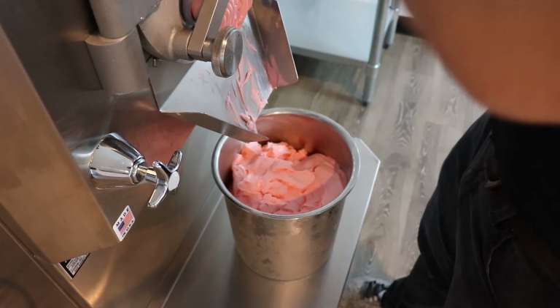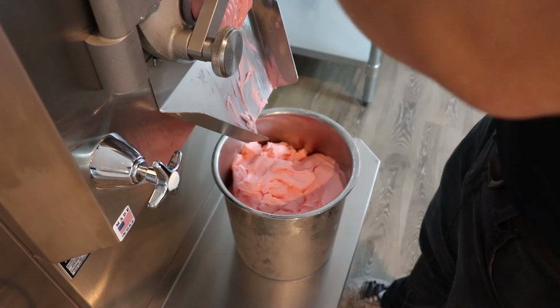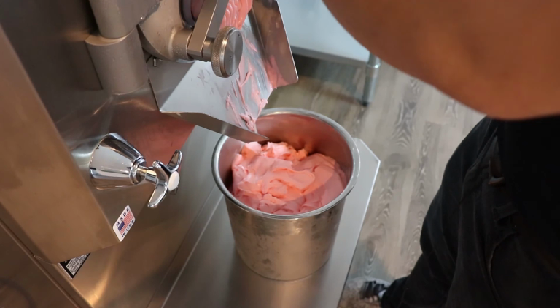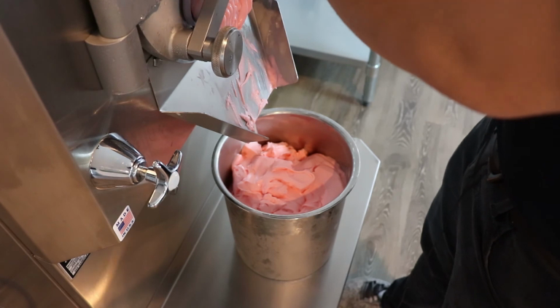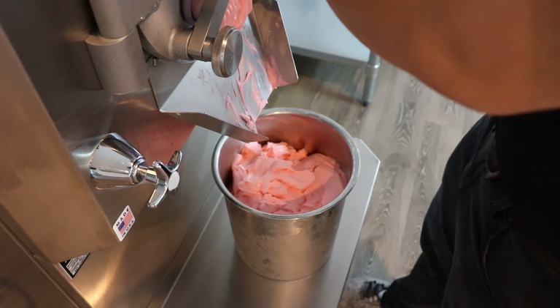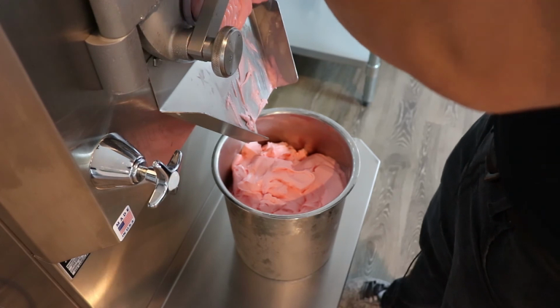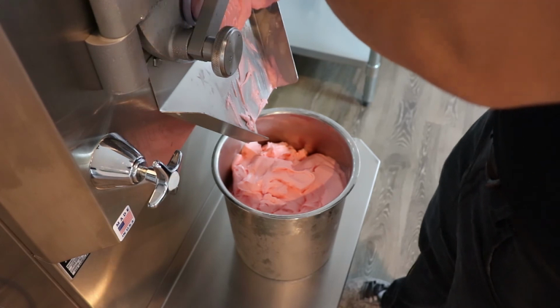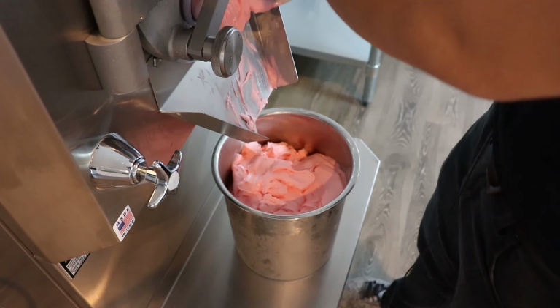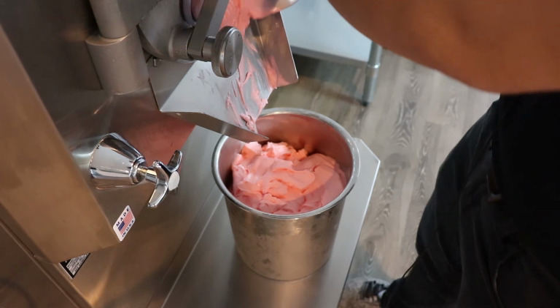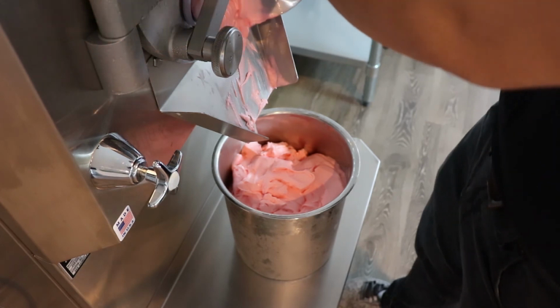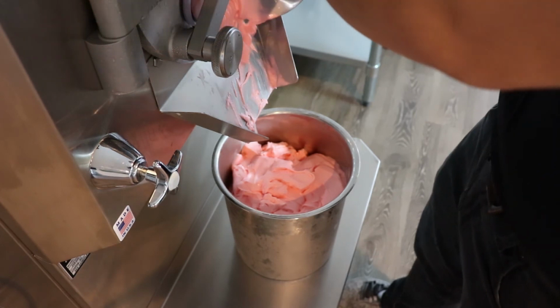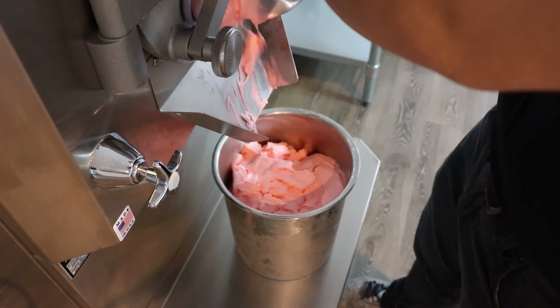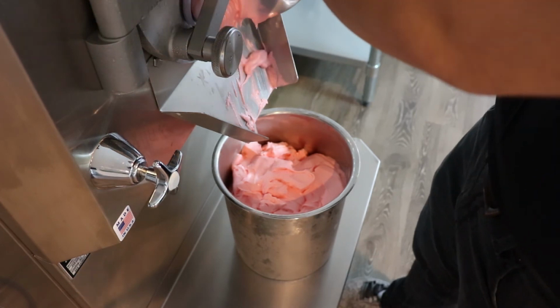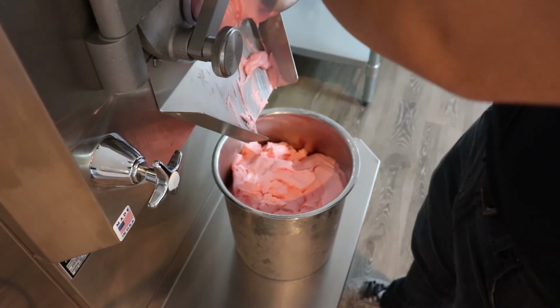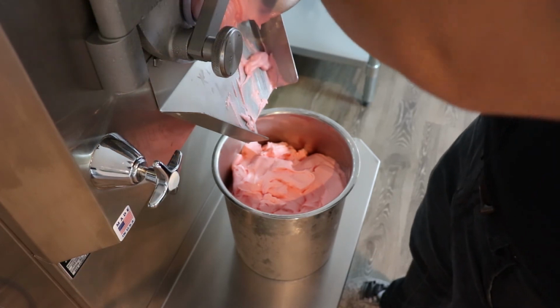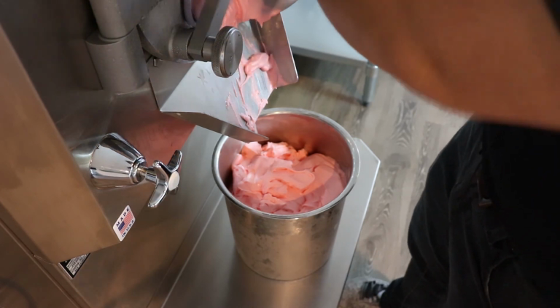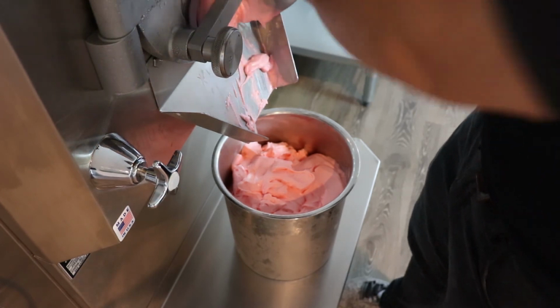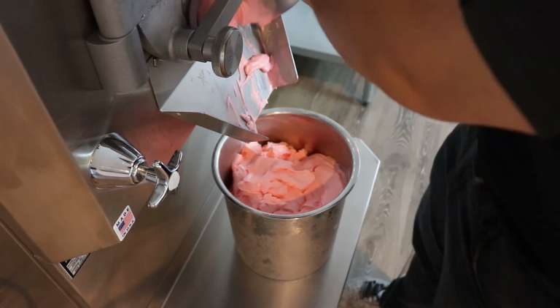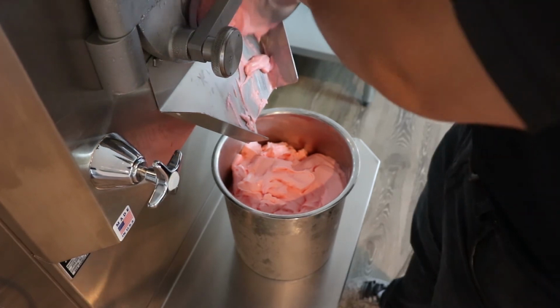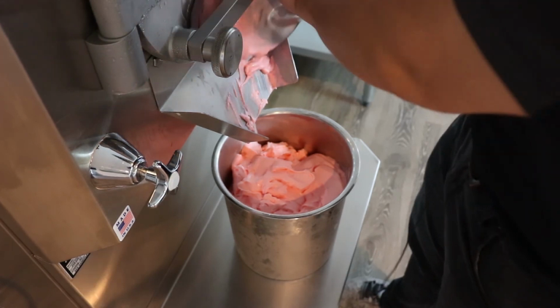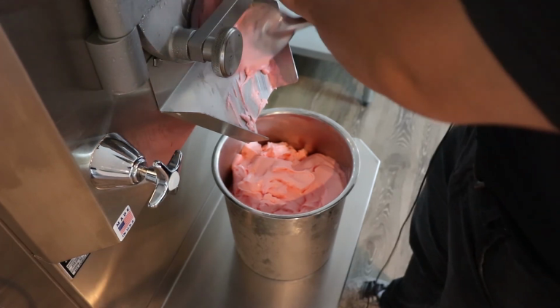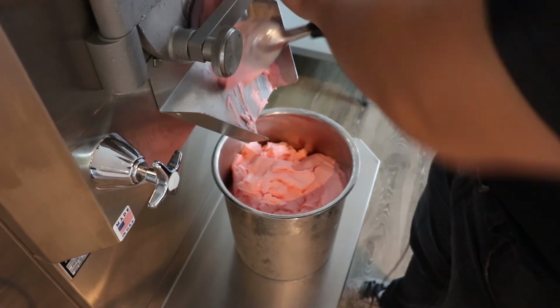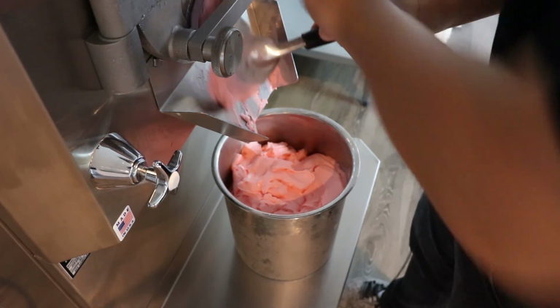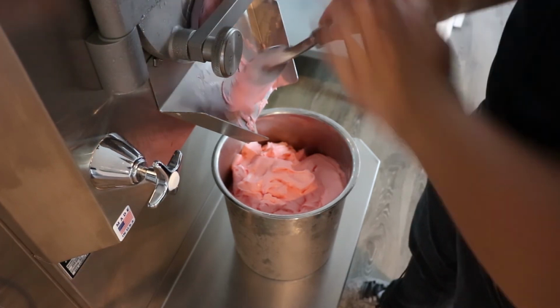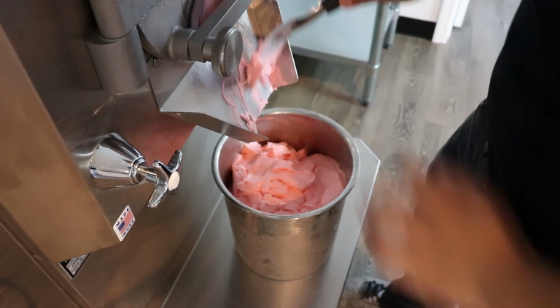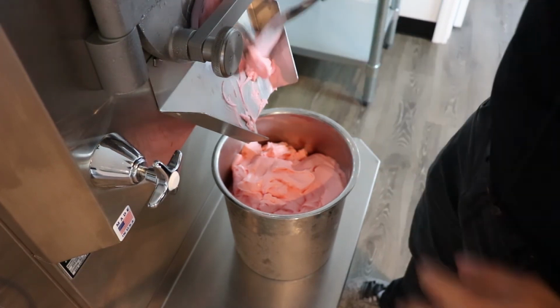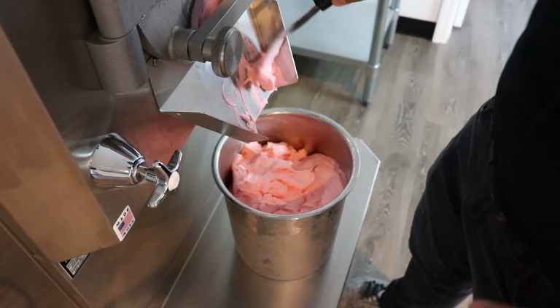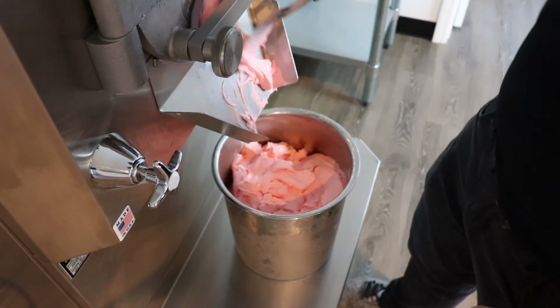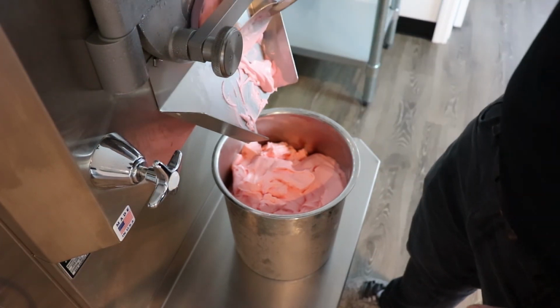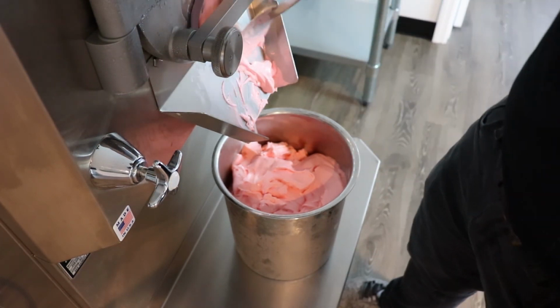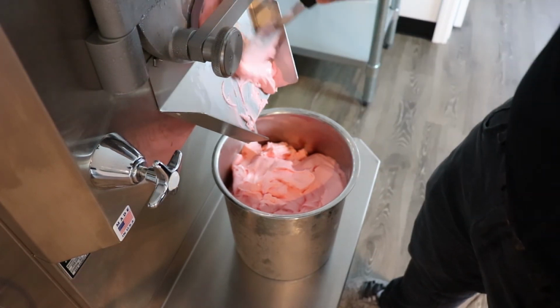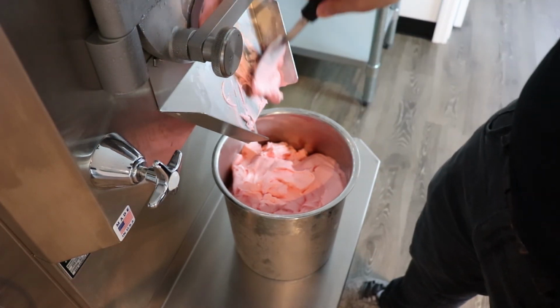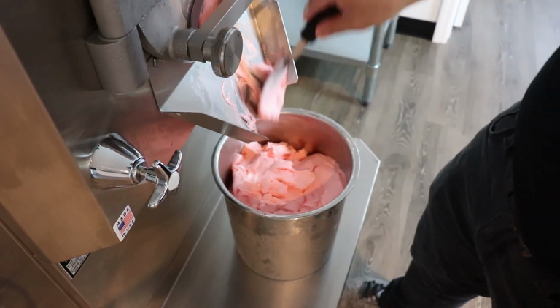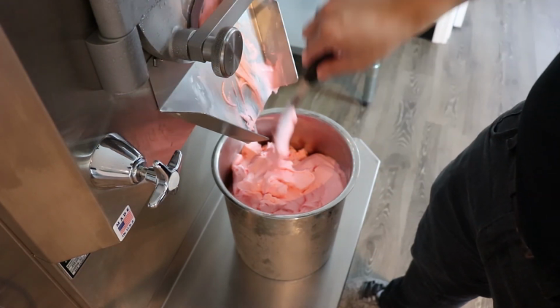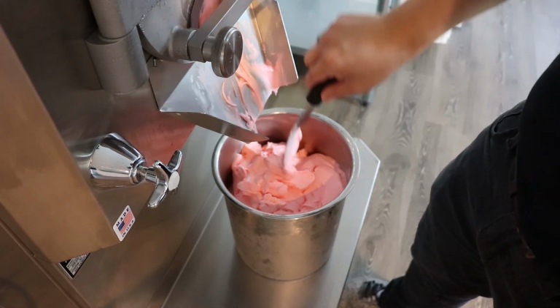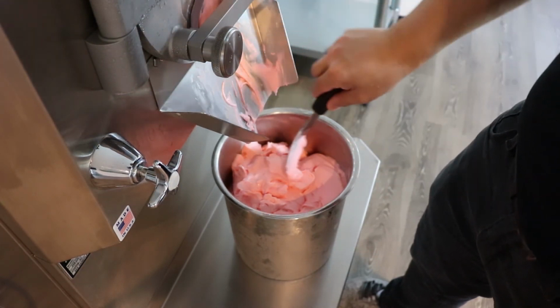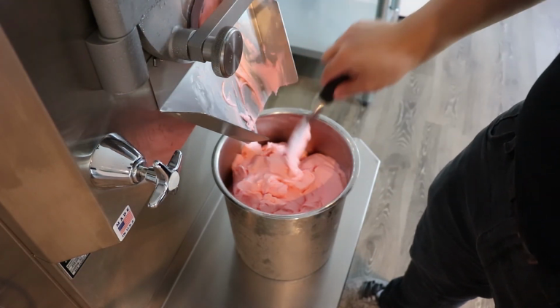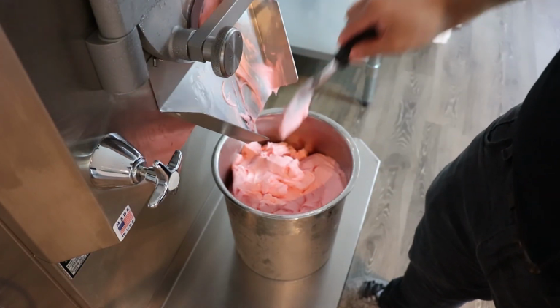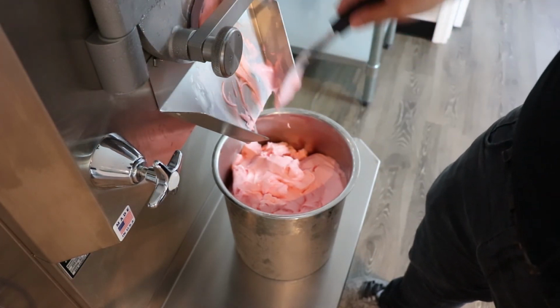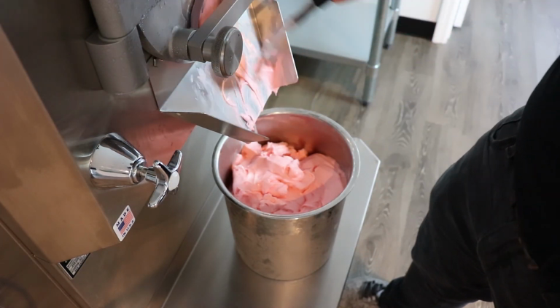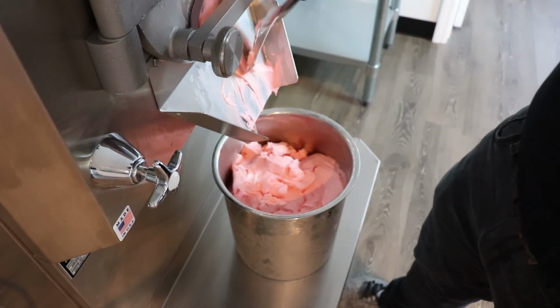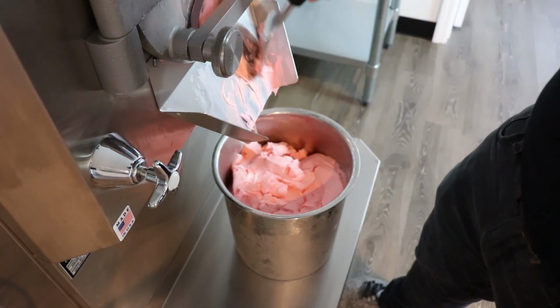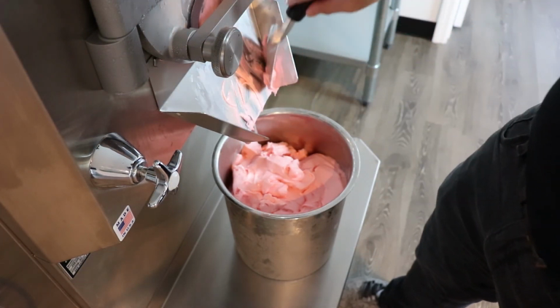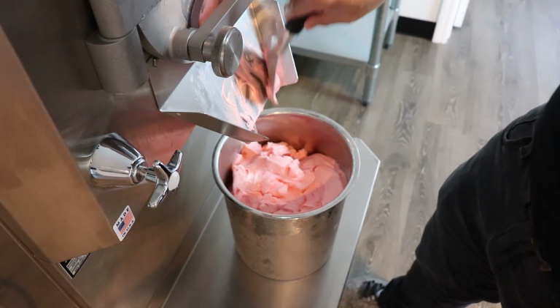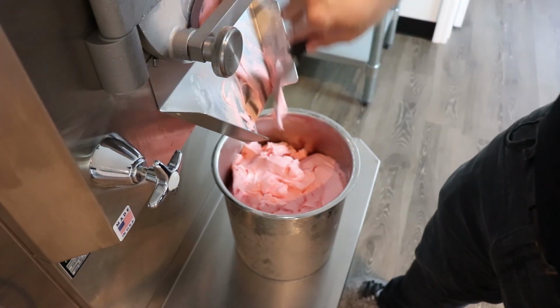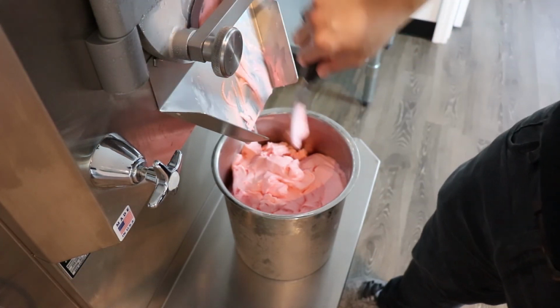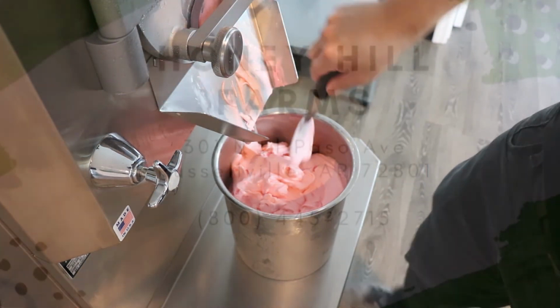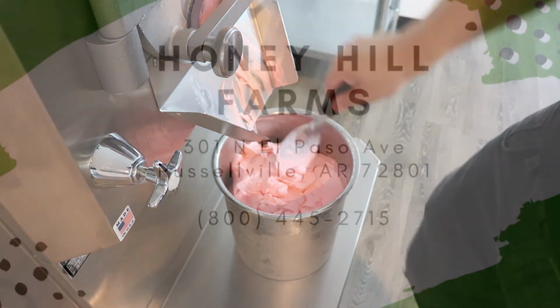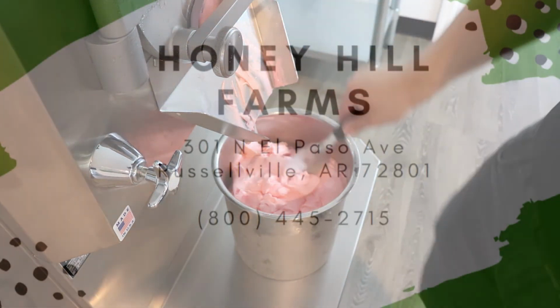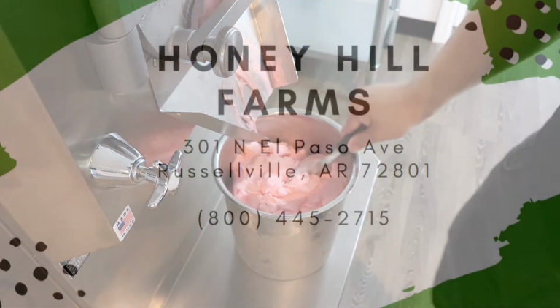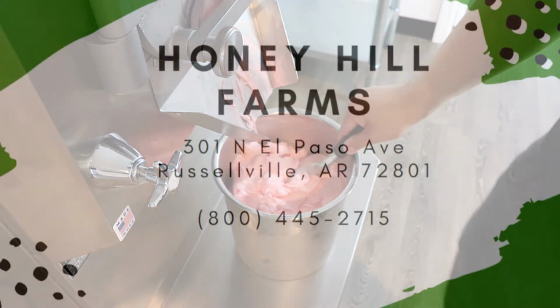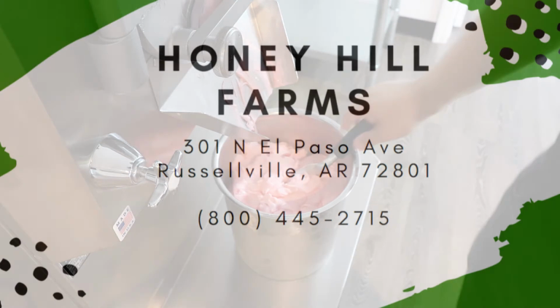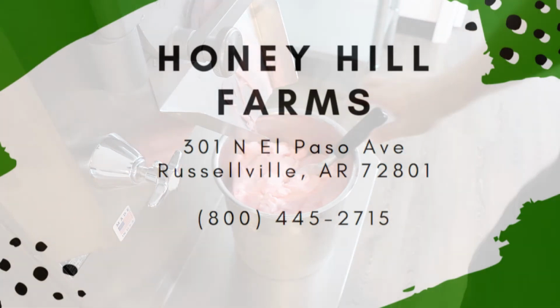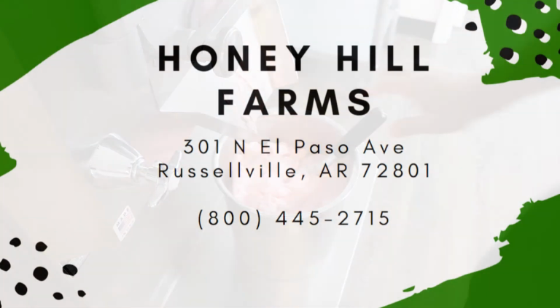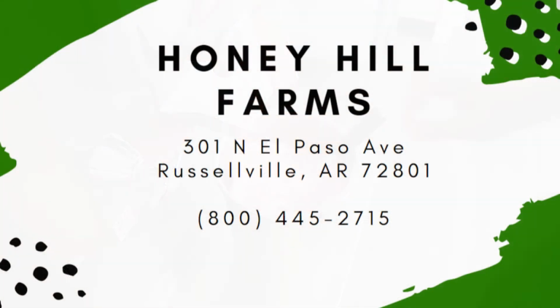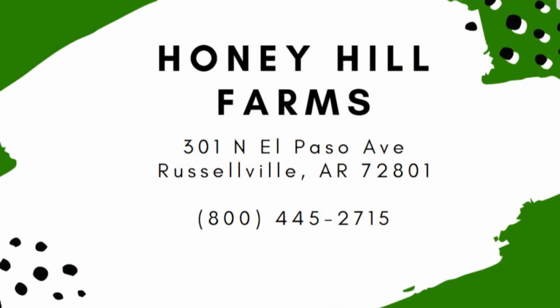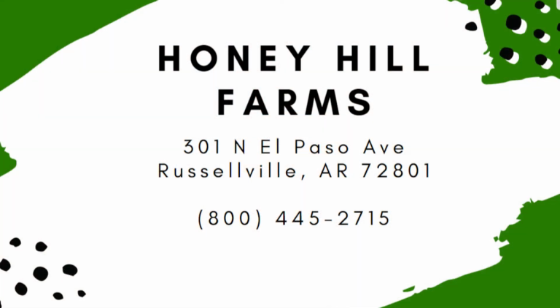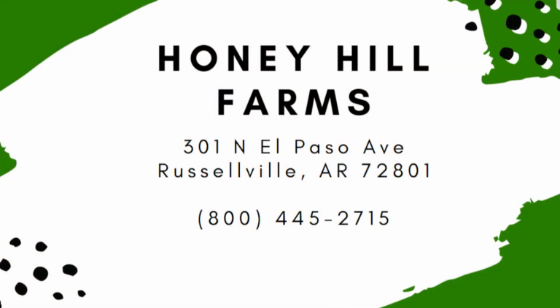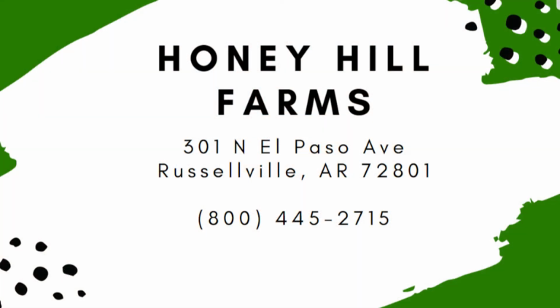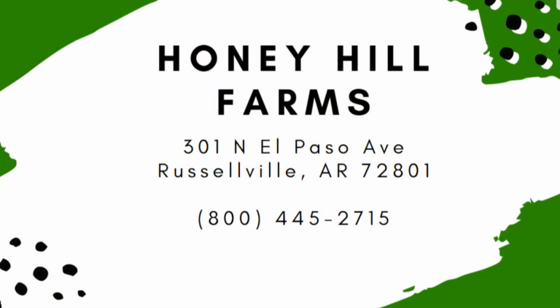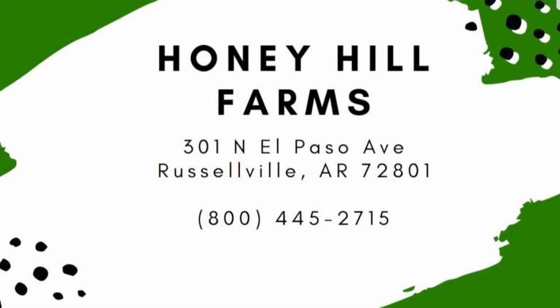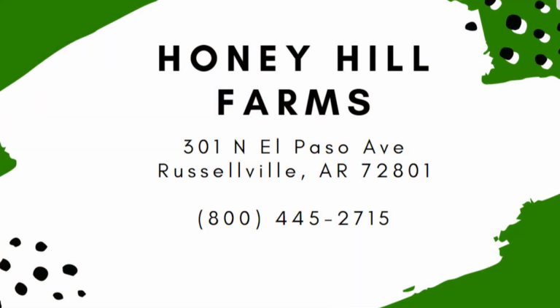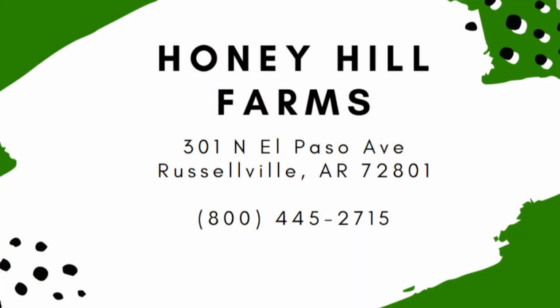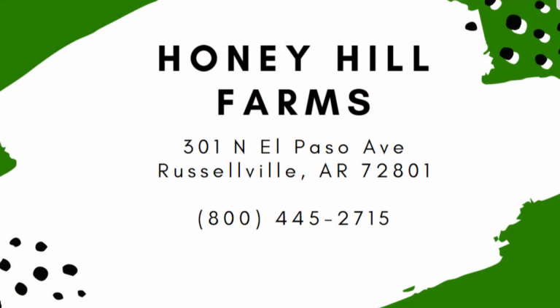Alright folks, well thanks for joining us. Have a safe day and be safe out there.